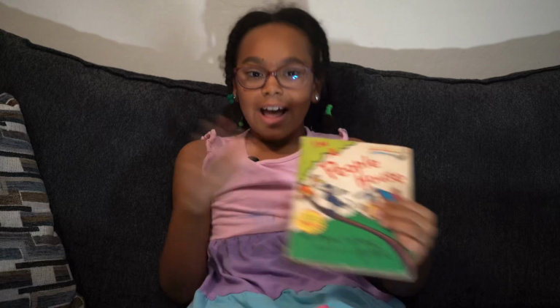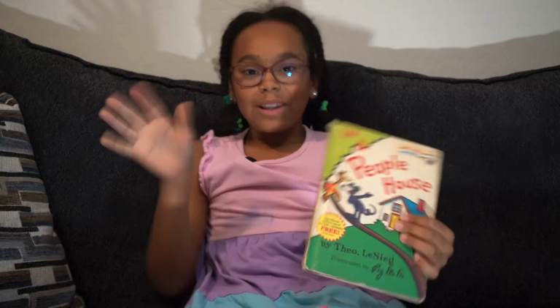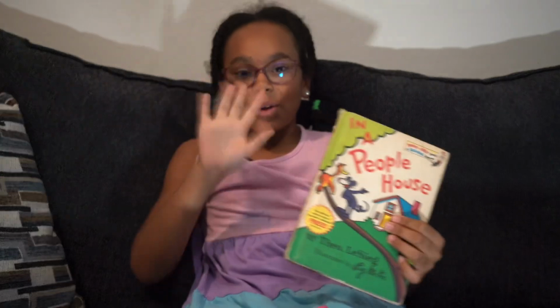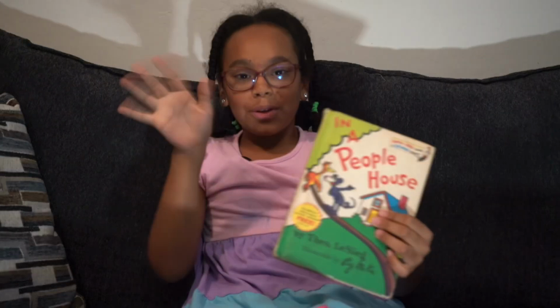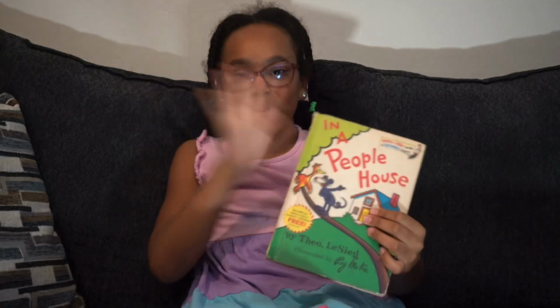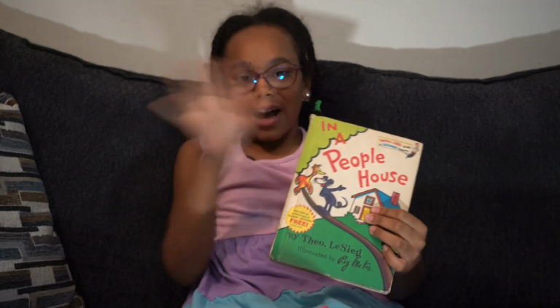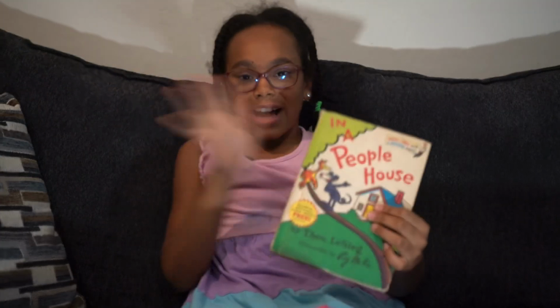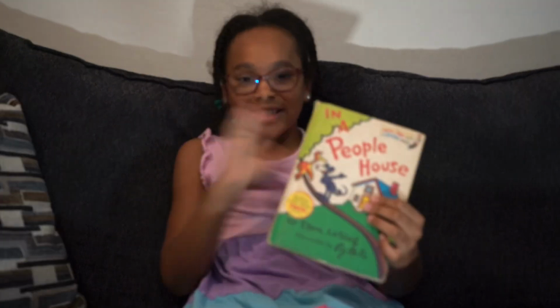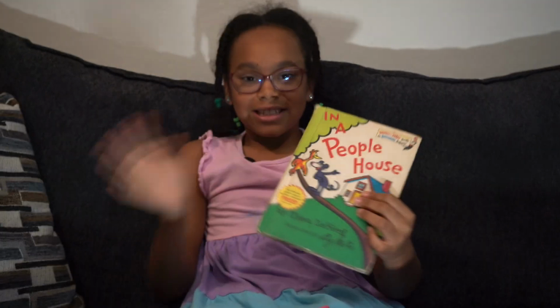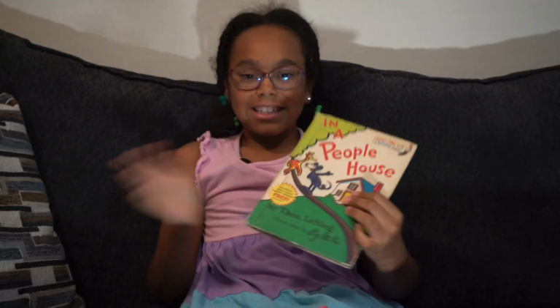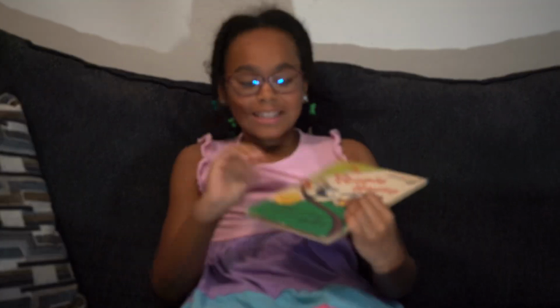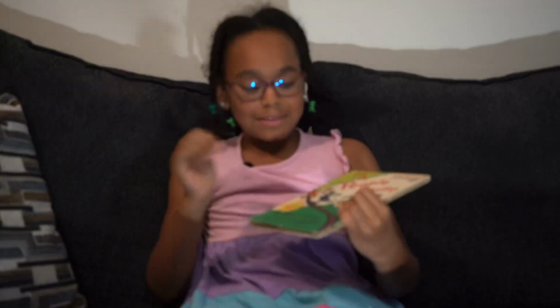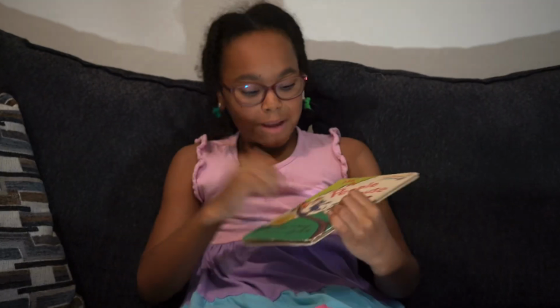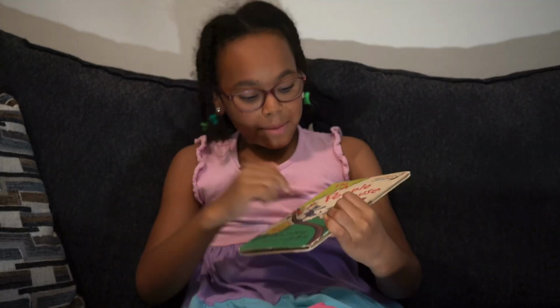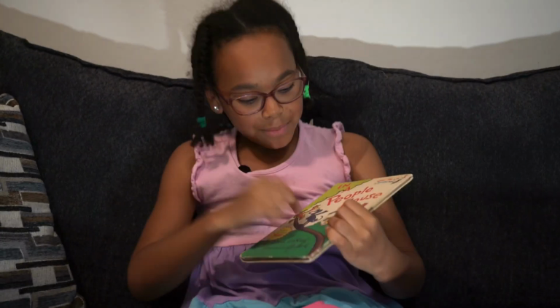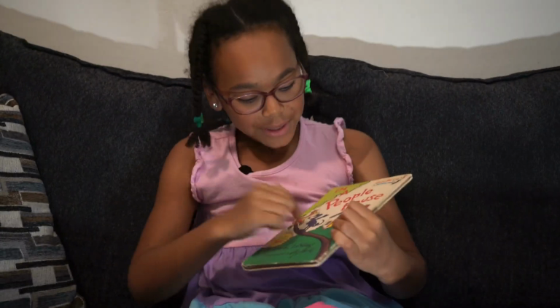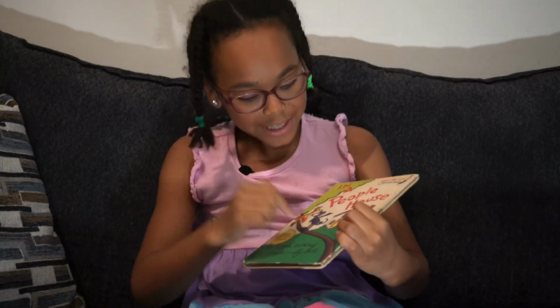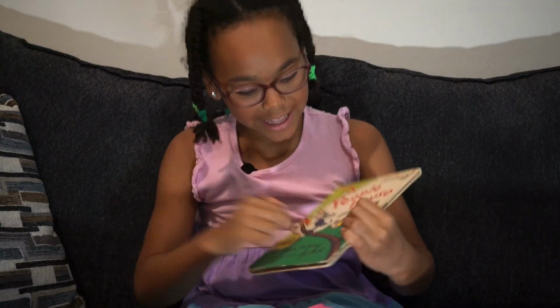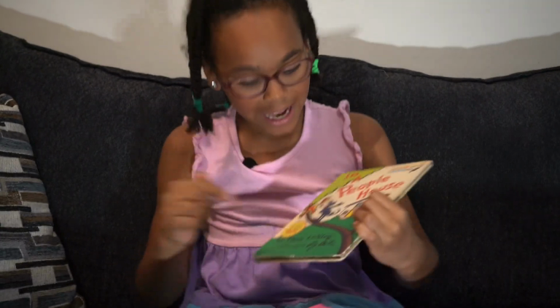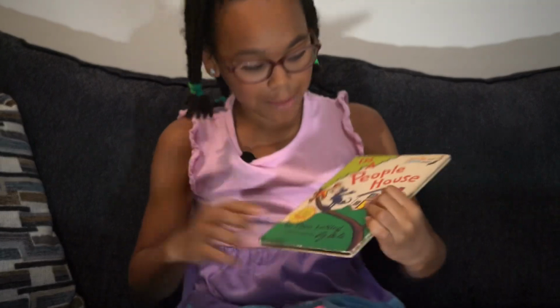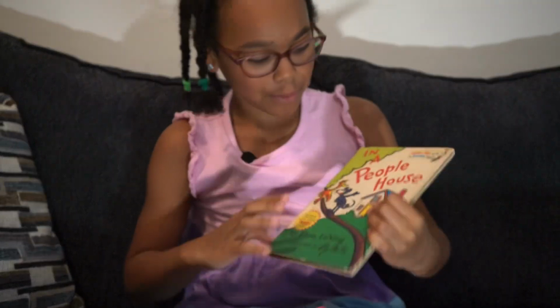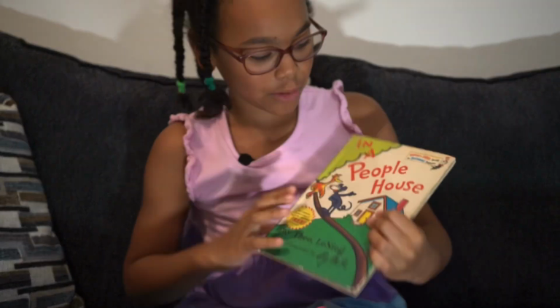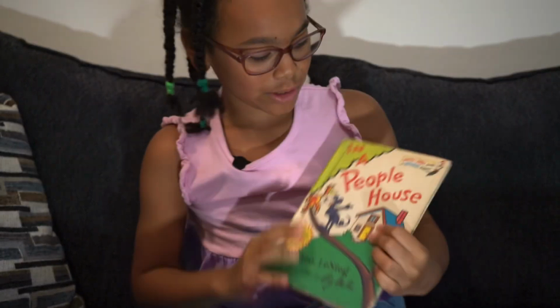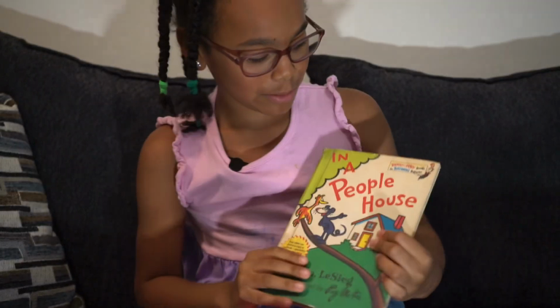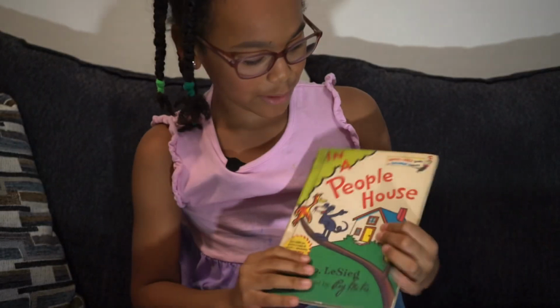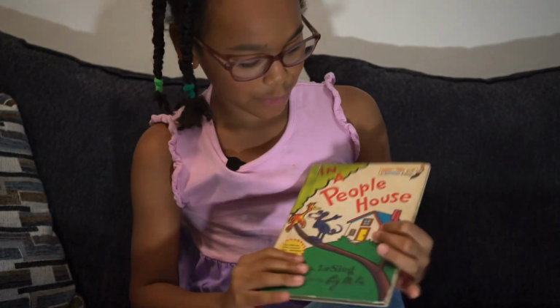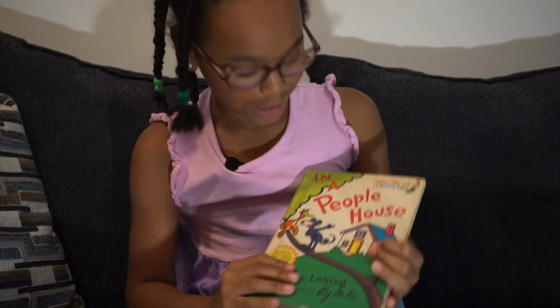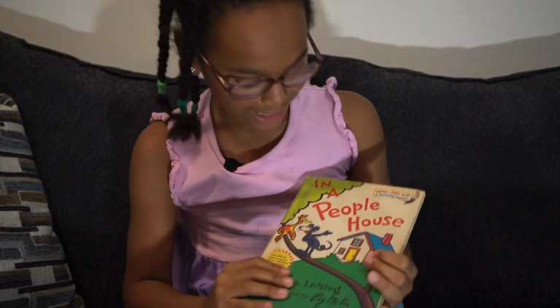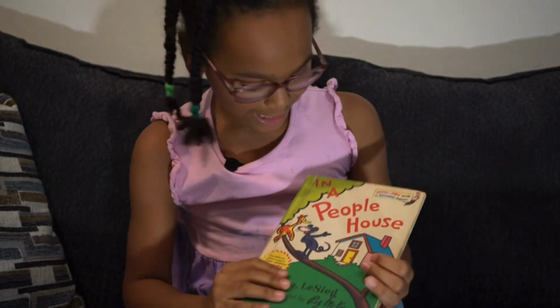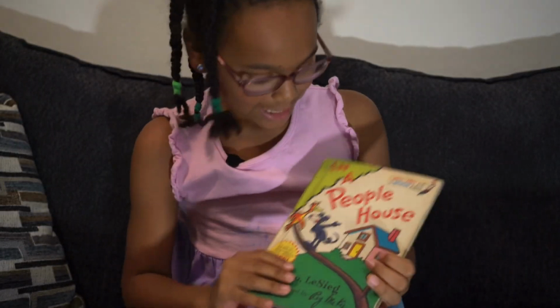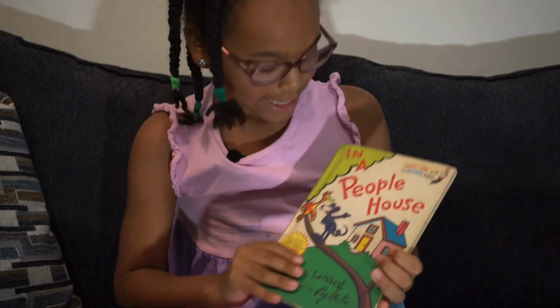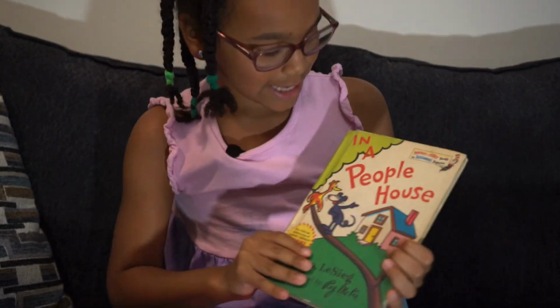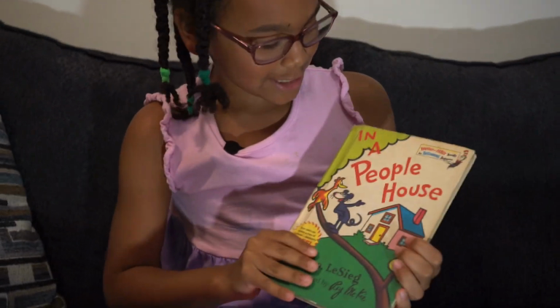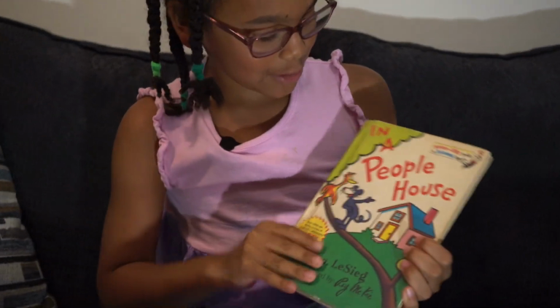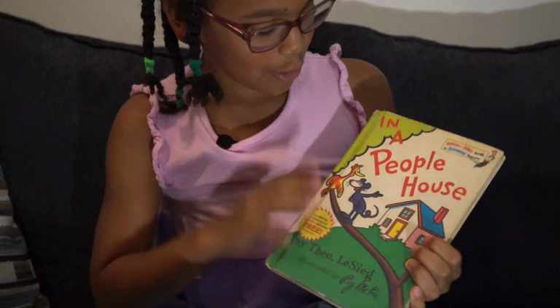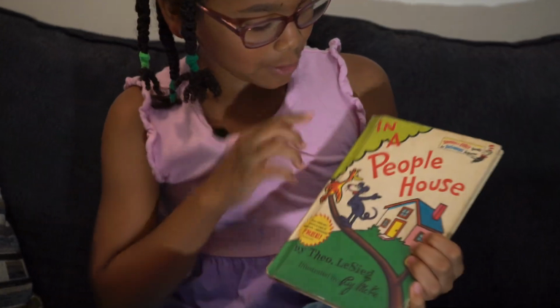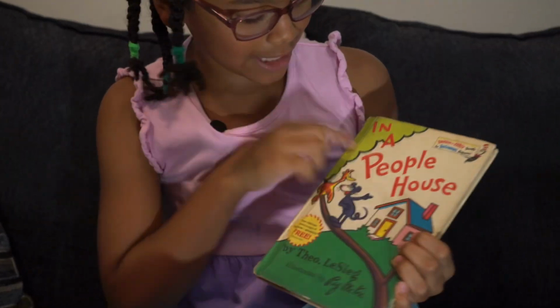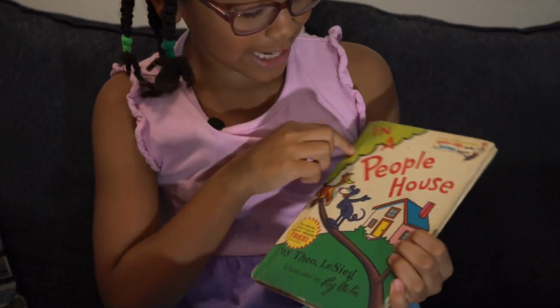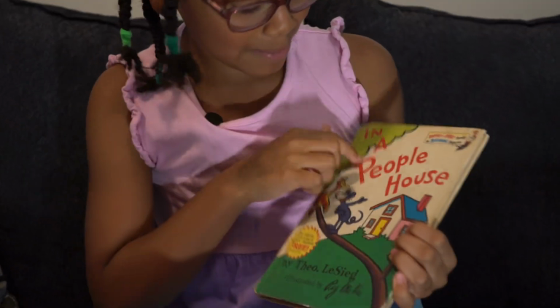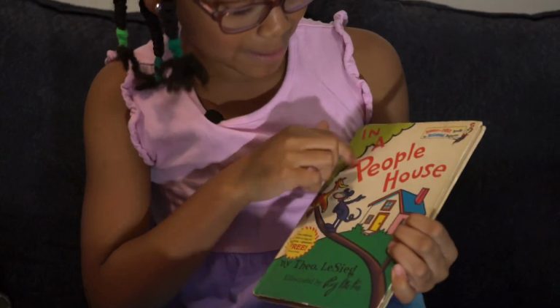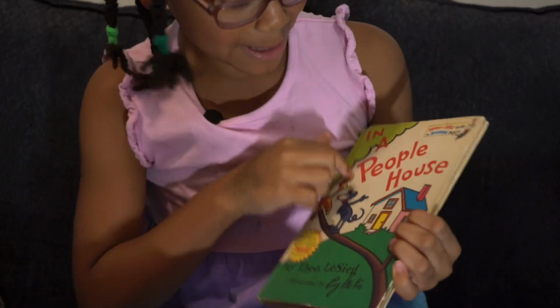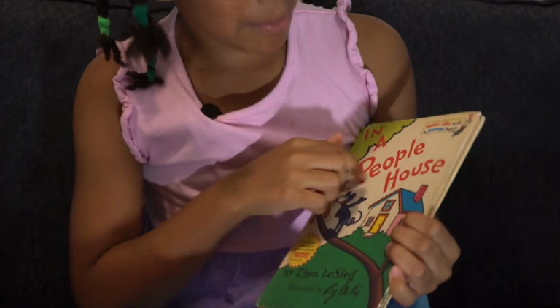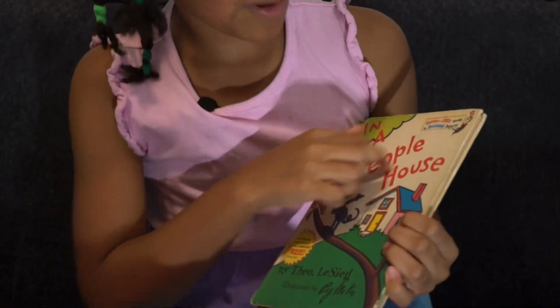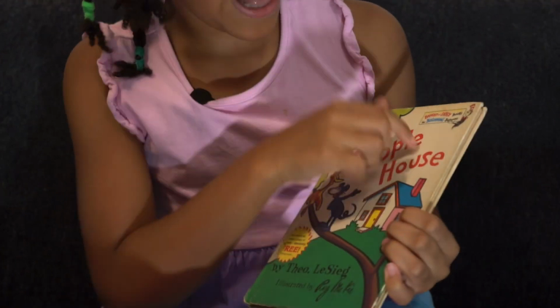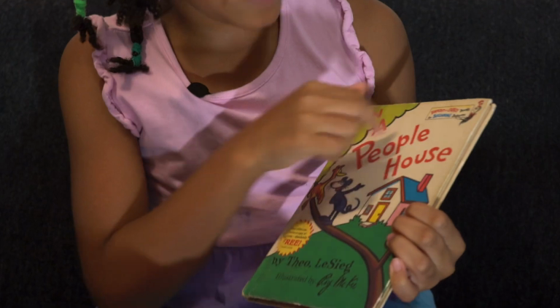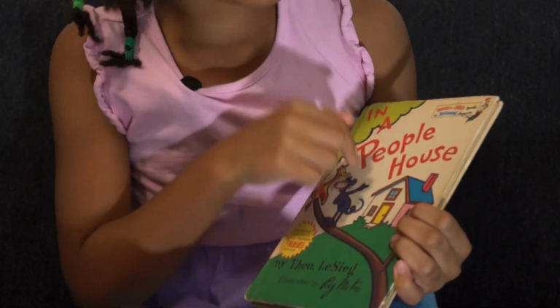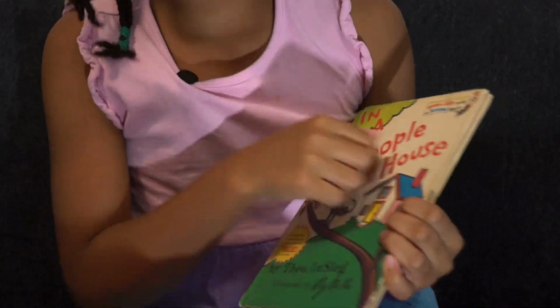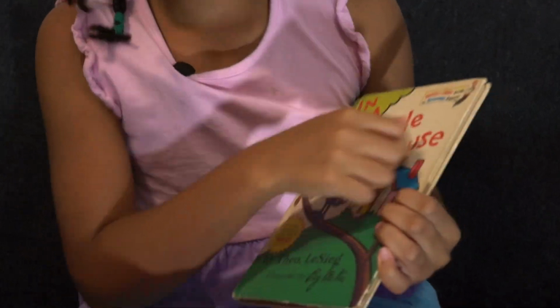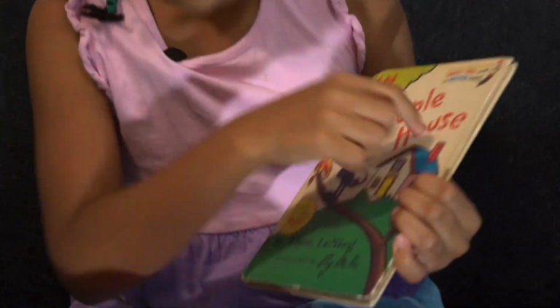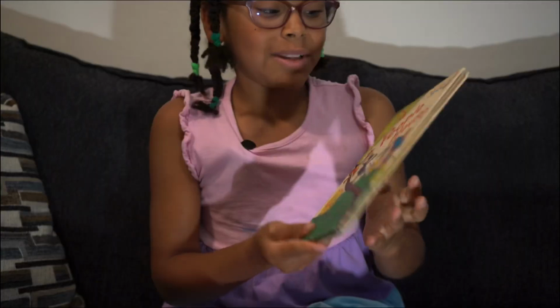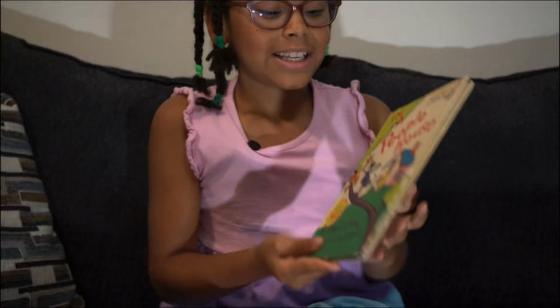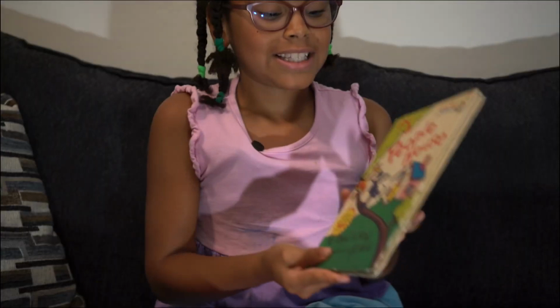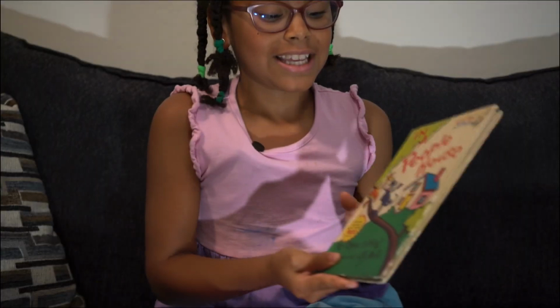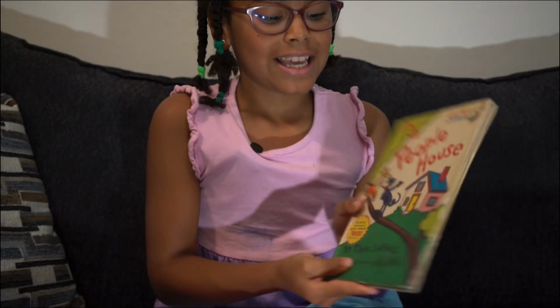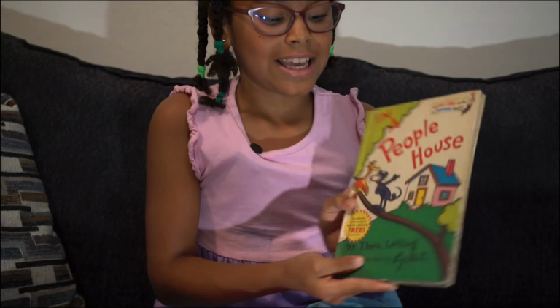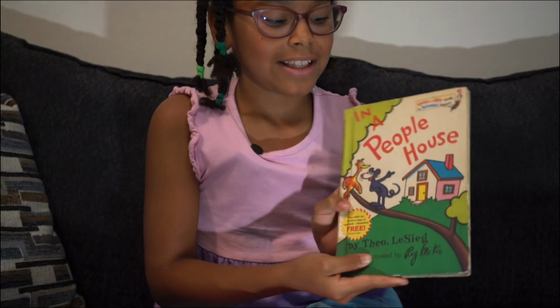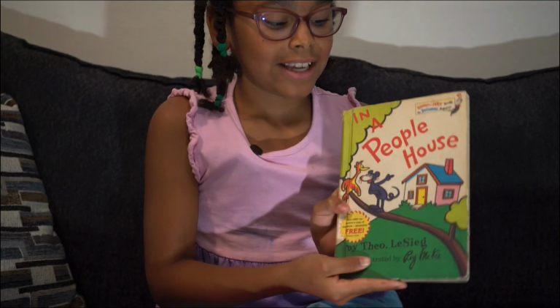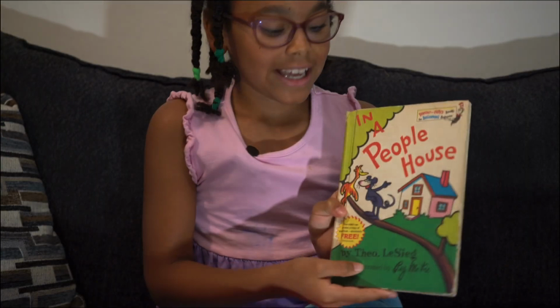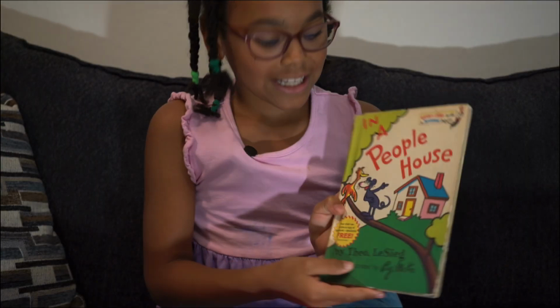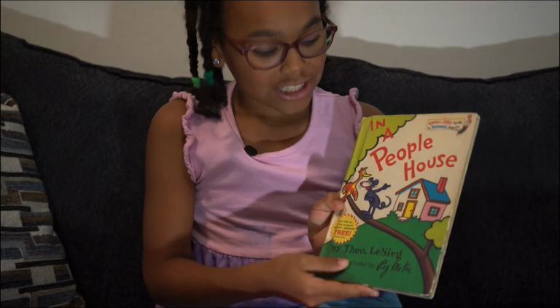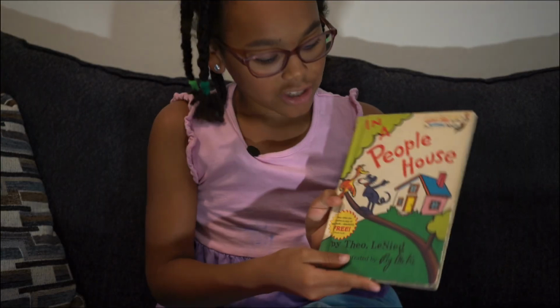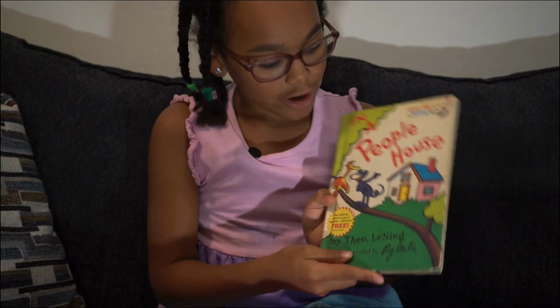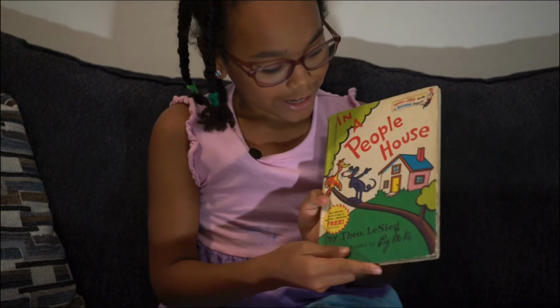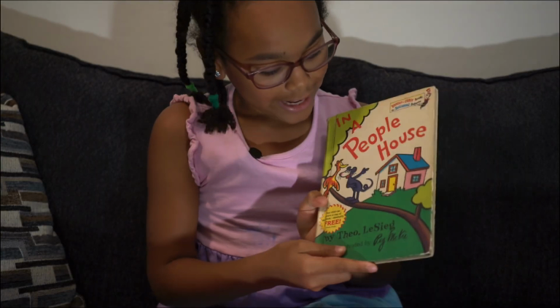Hello, you guys. This is my book that I'm going to be reading. It is called In a People House. Let's get started.